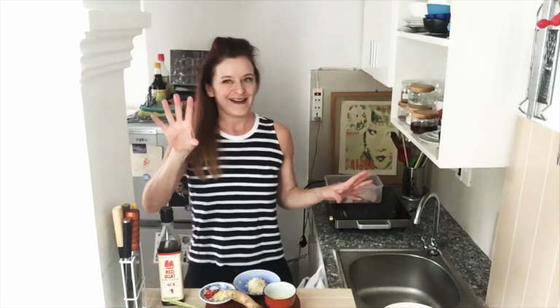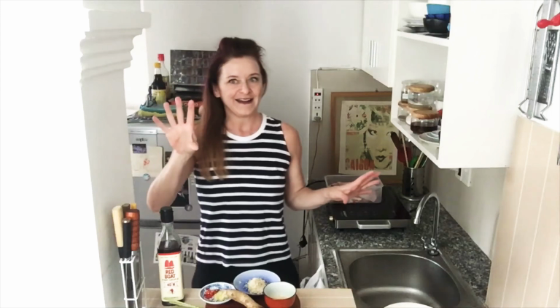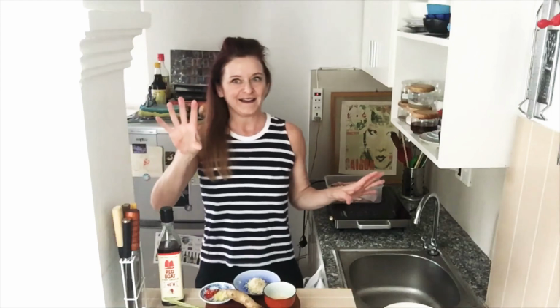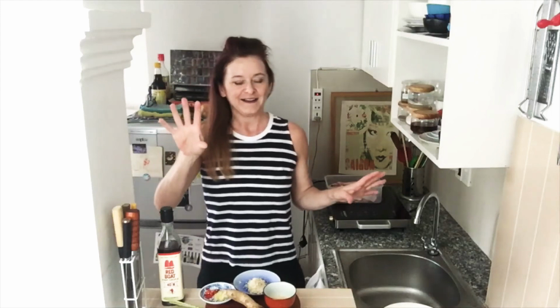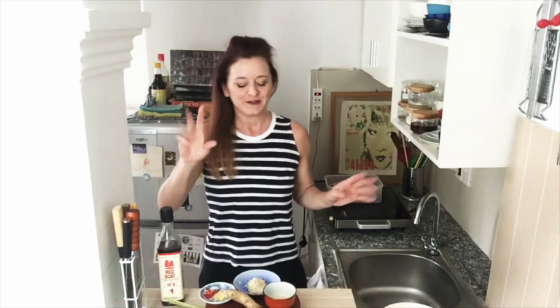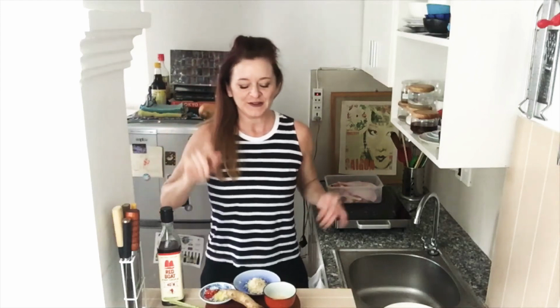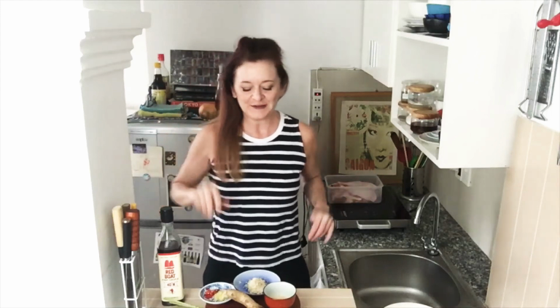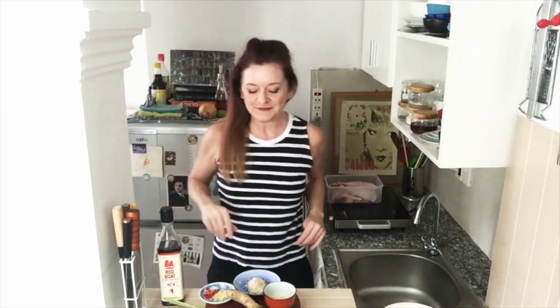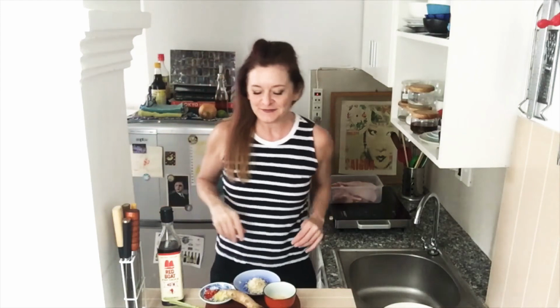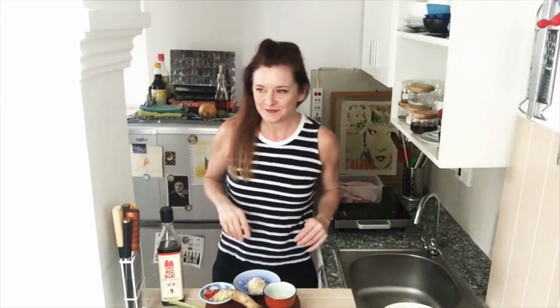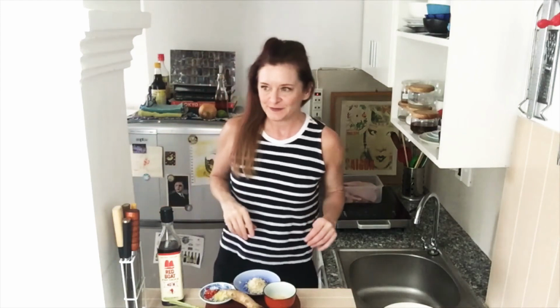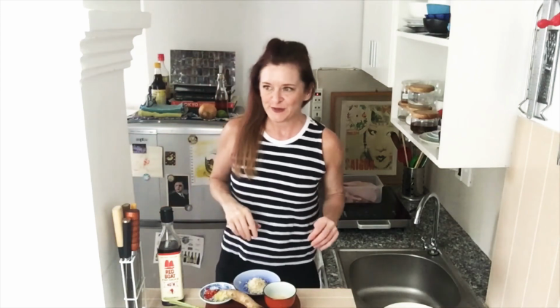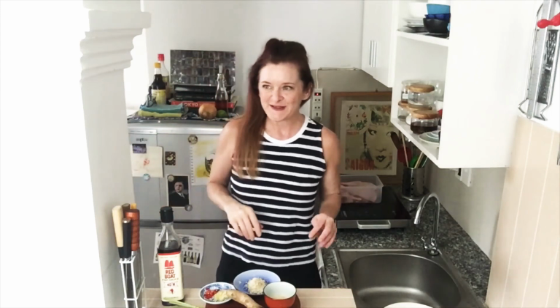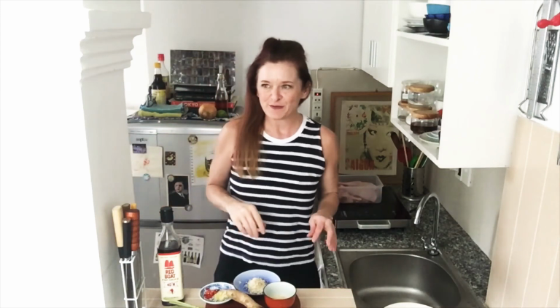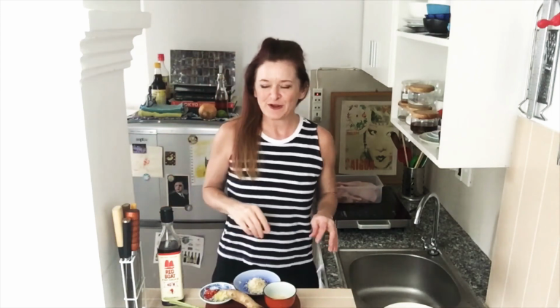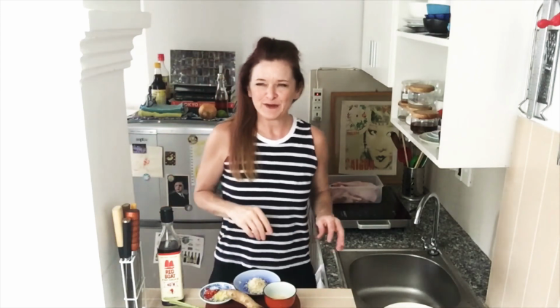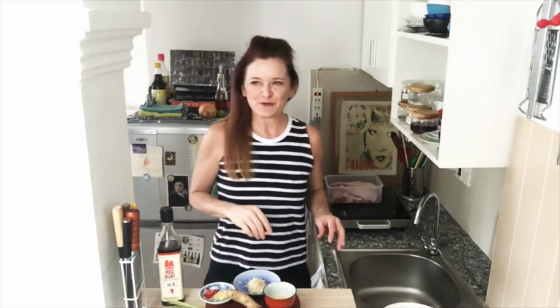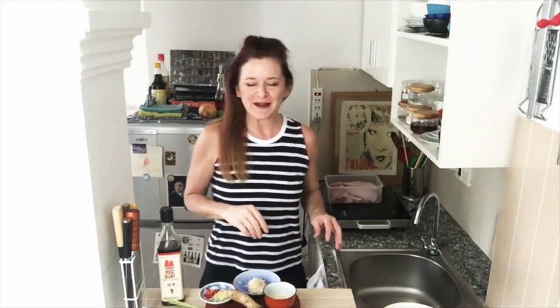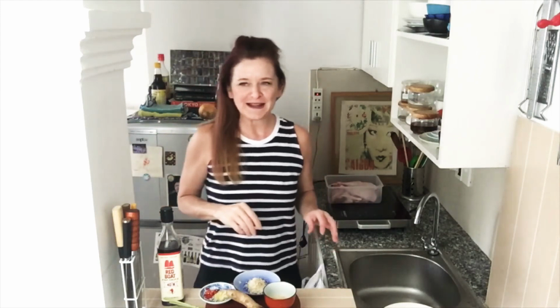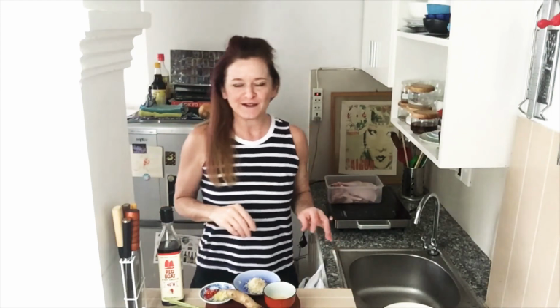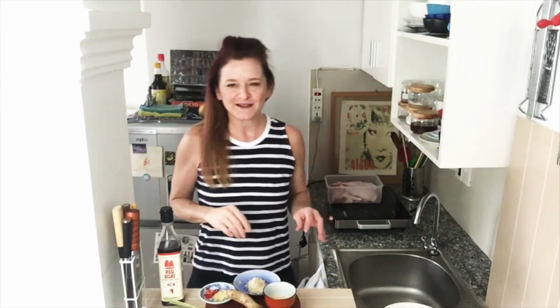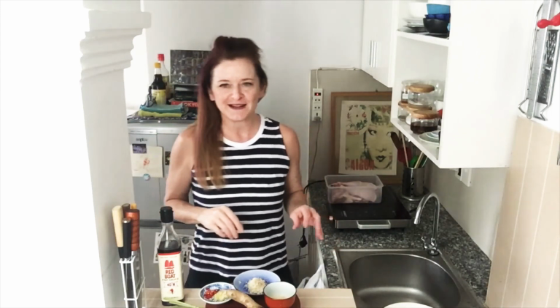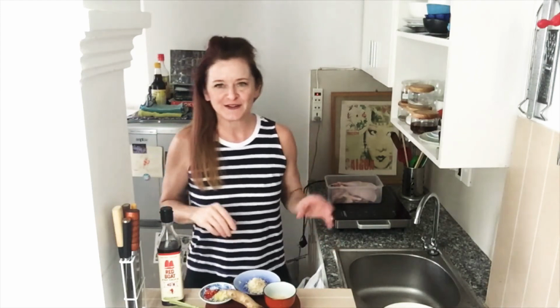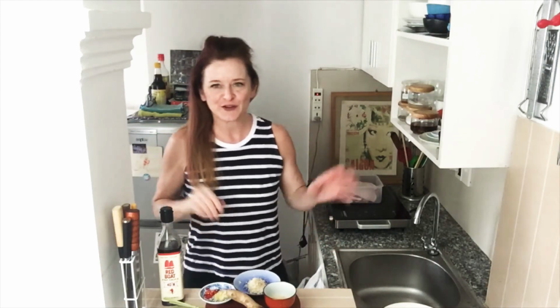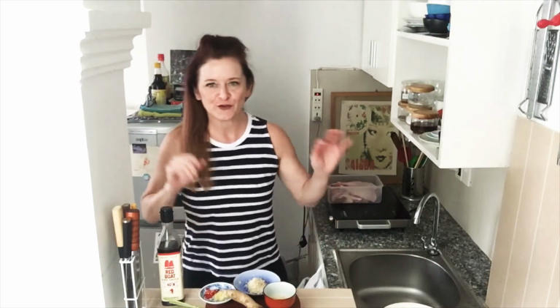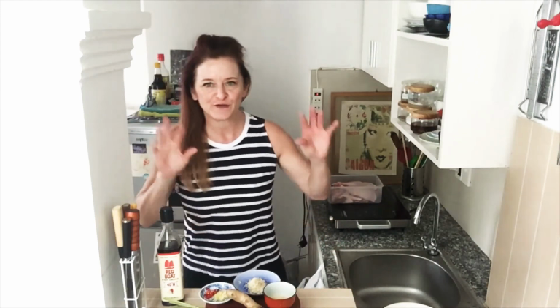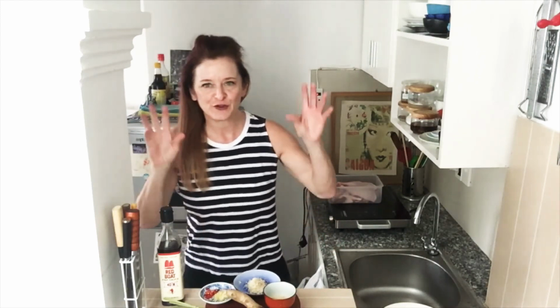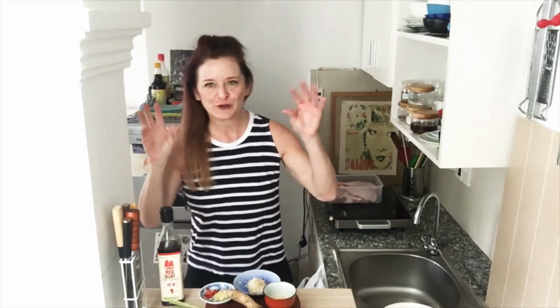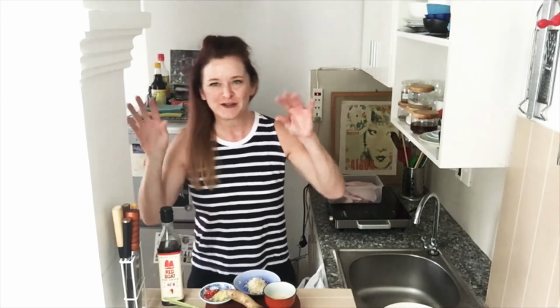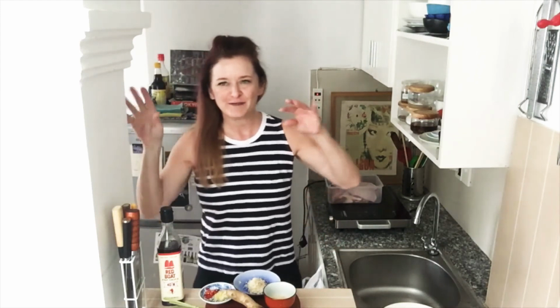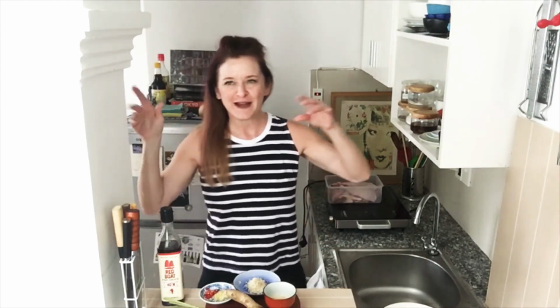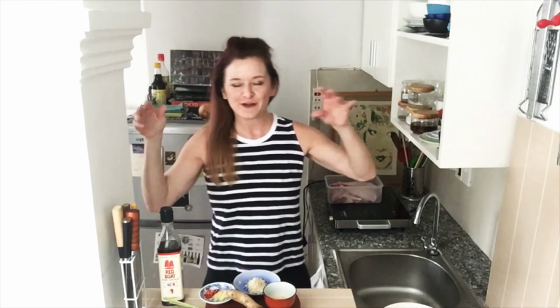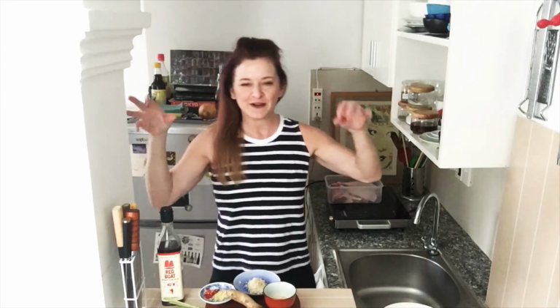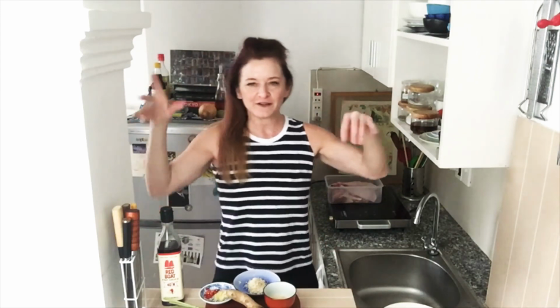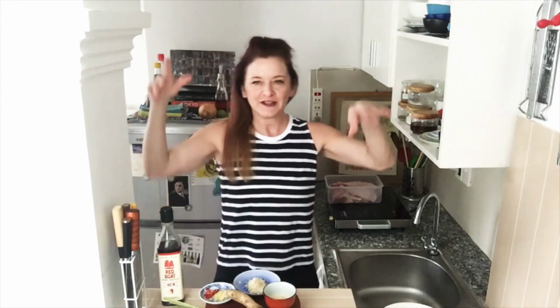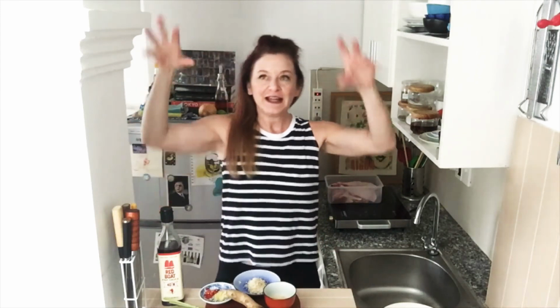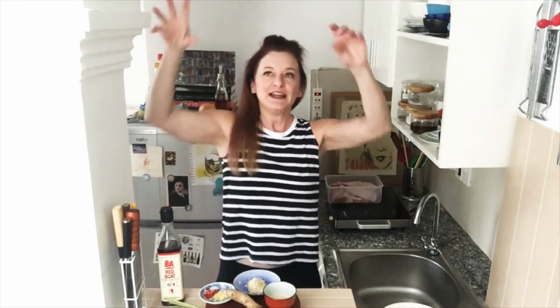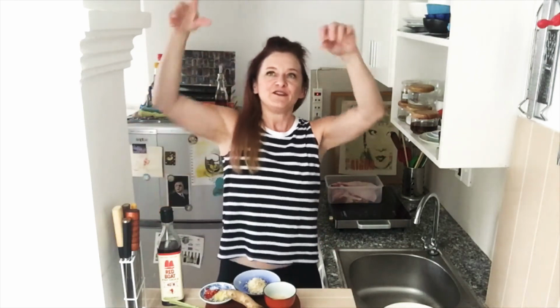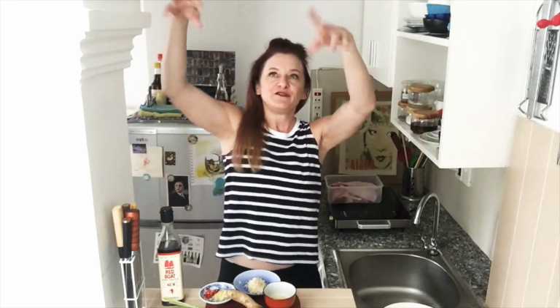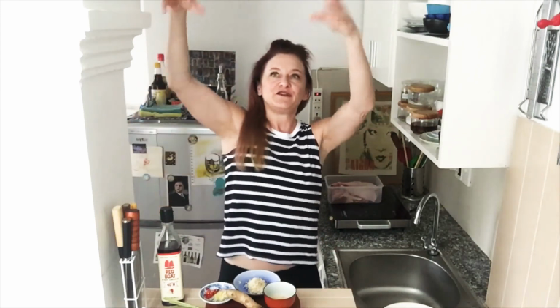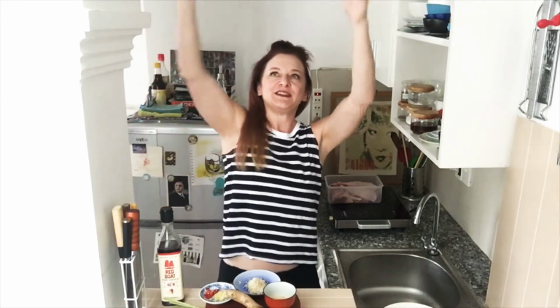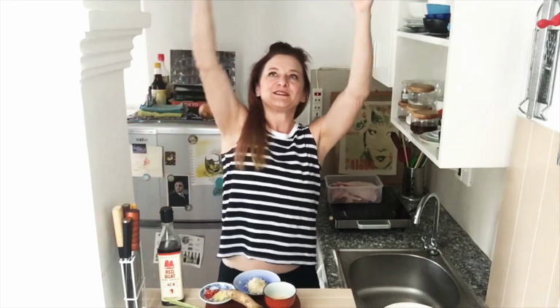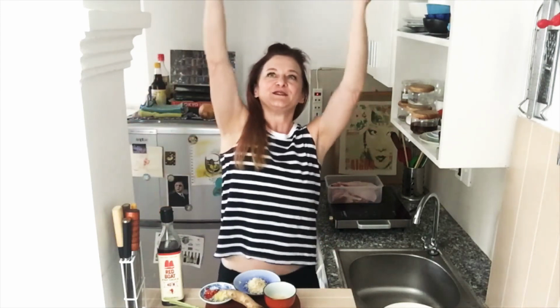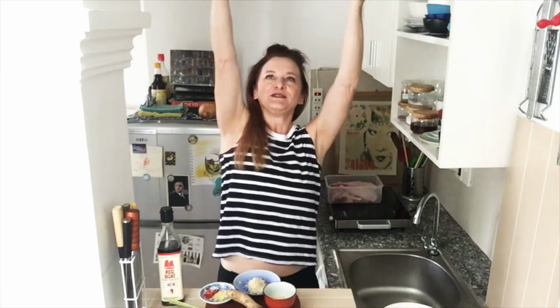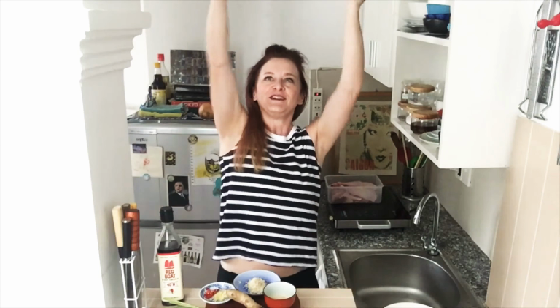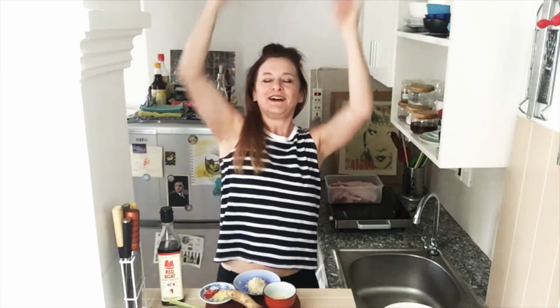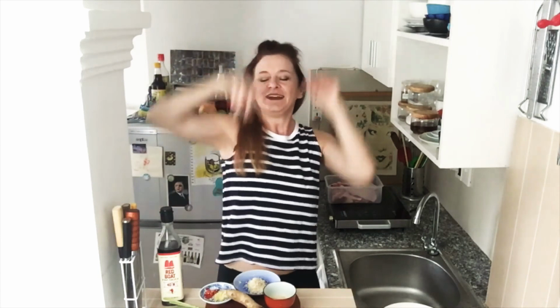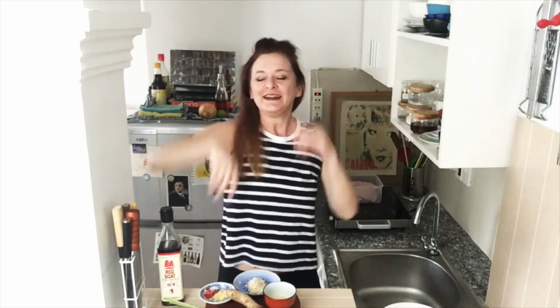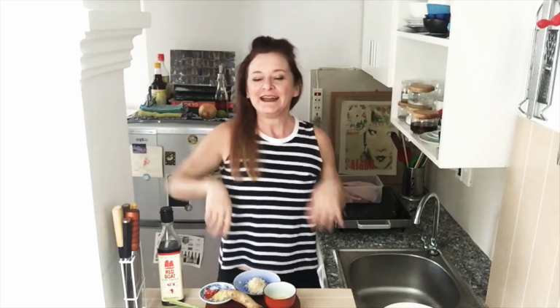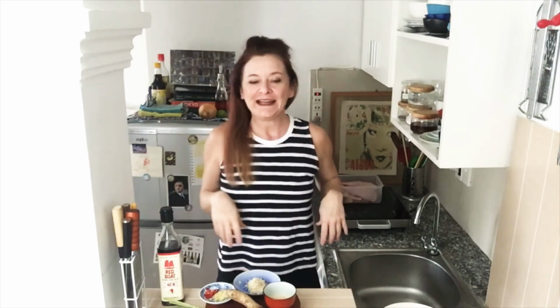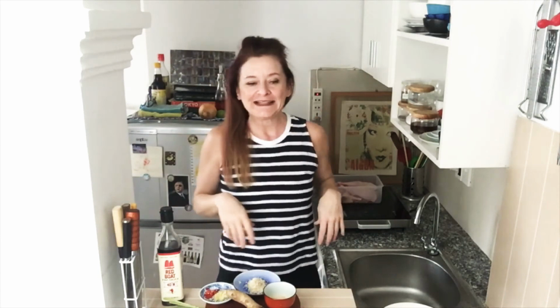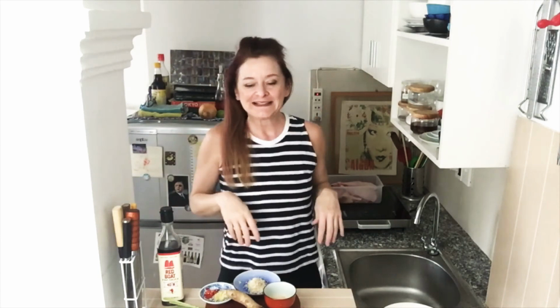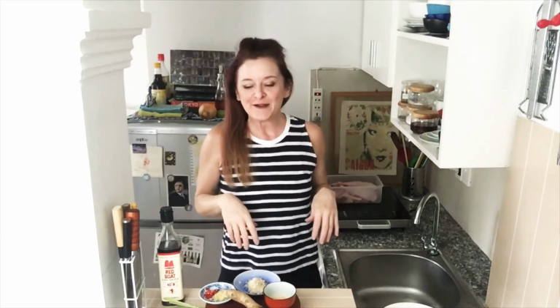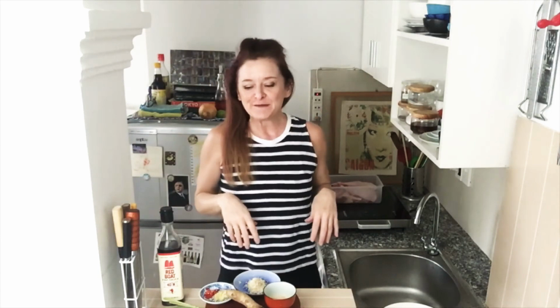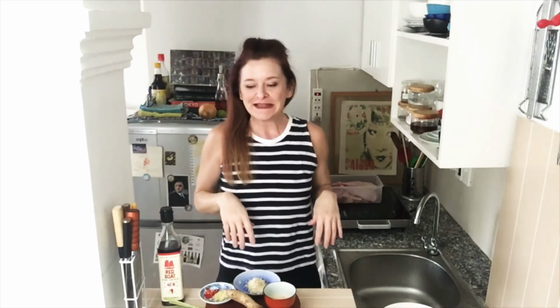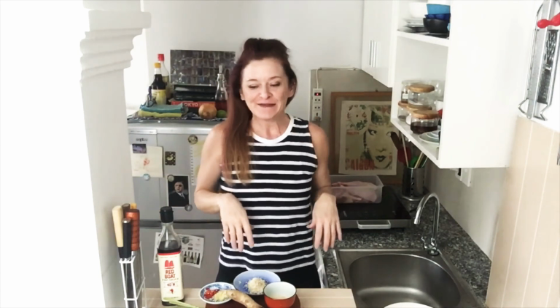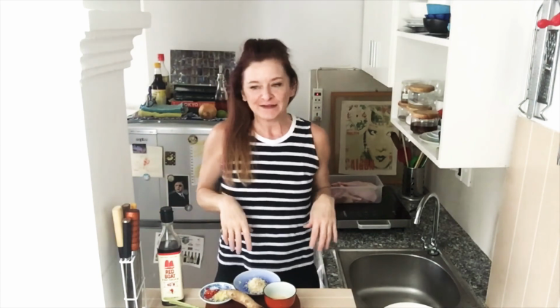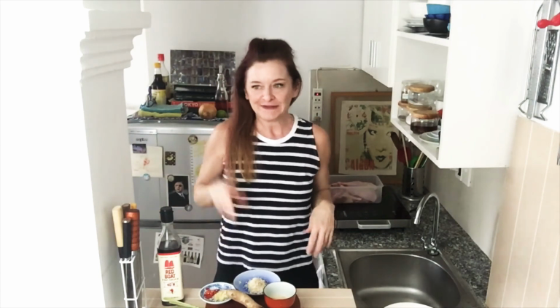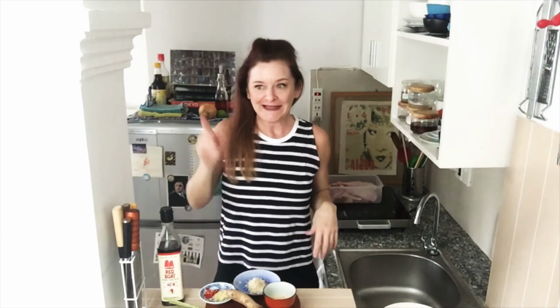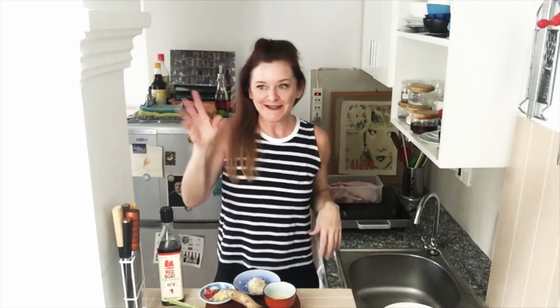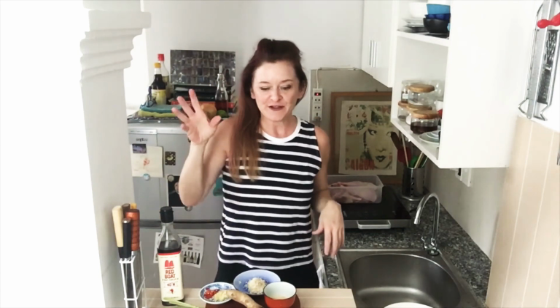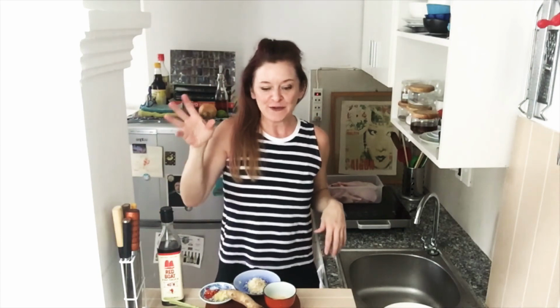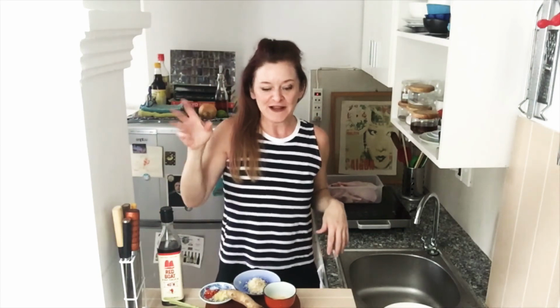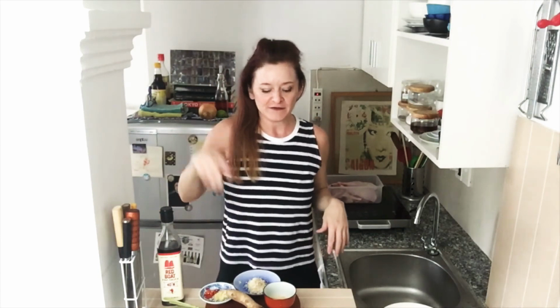Hiya. It's a bit rainy outside, so if you hear any background fizzle, it's not me — it's the rain.